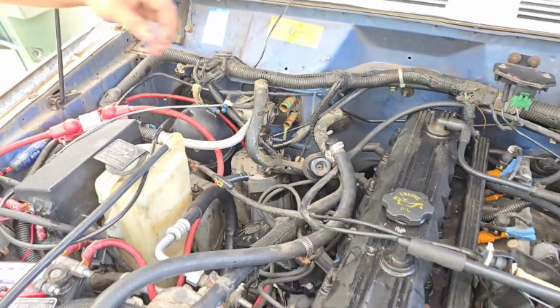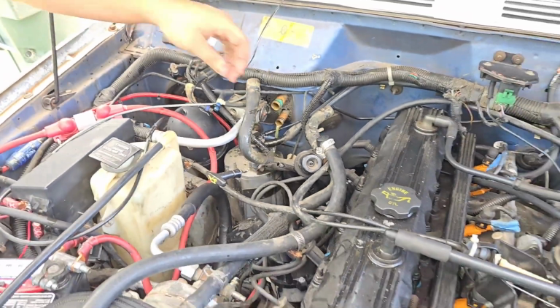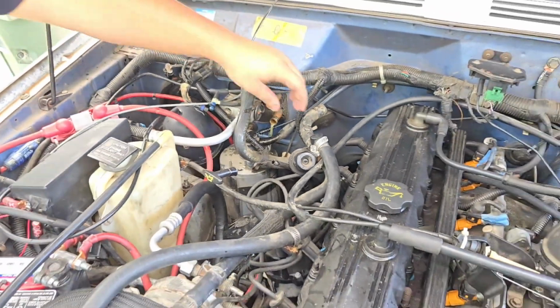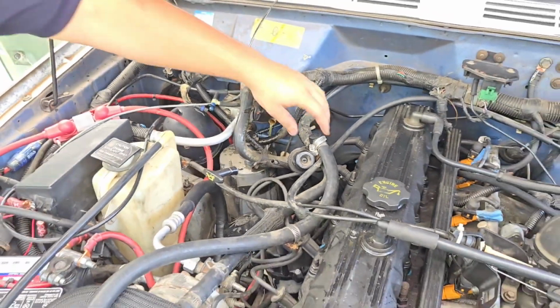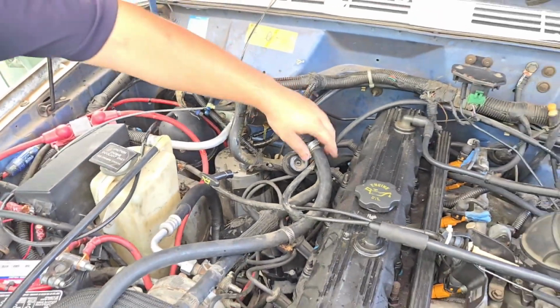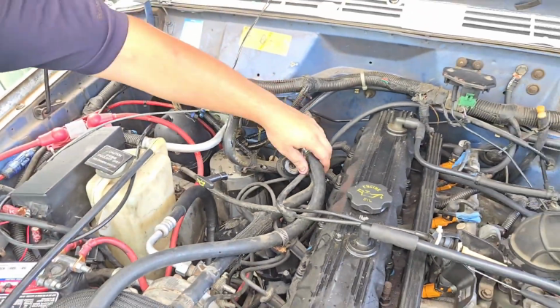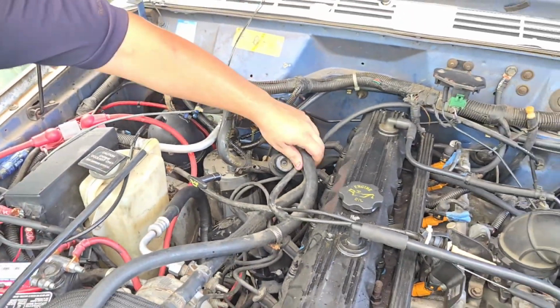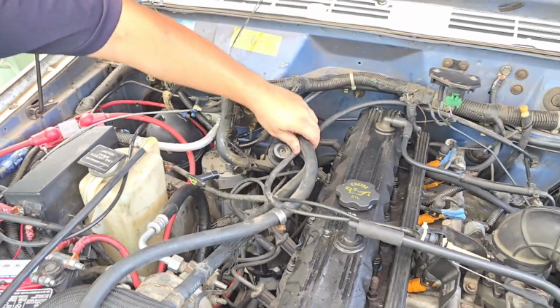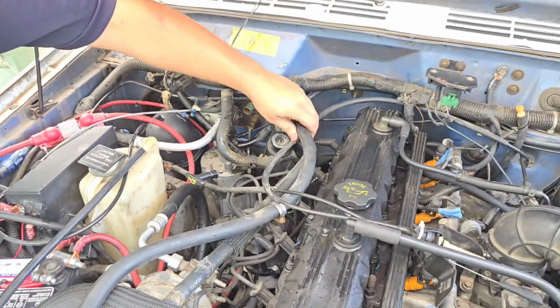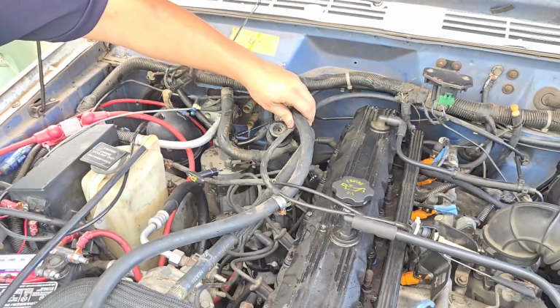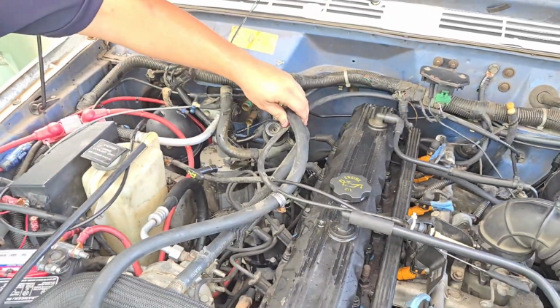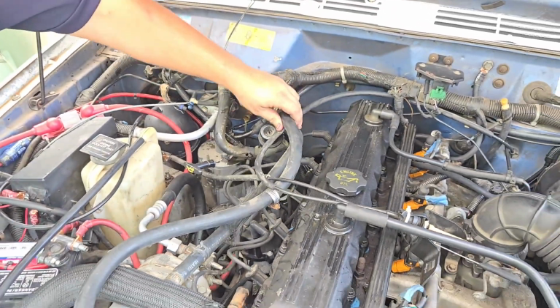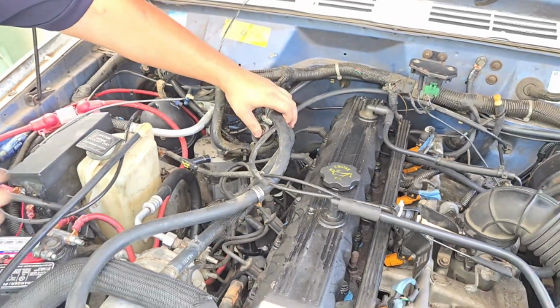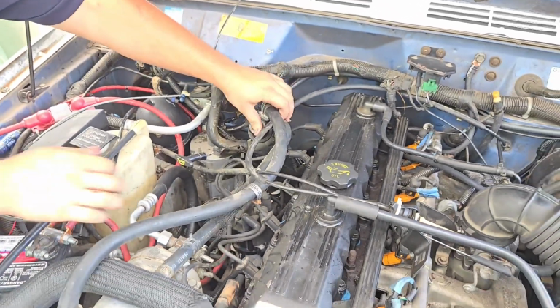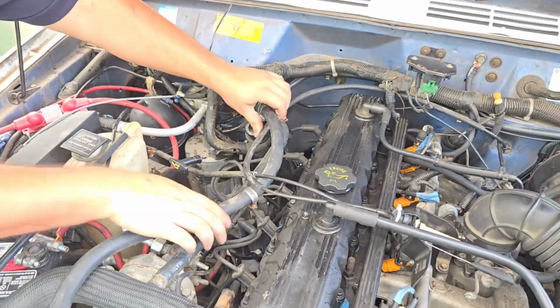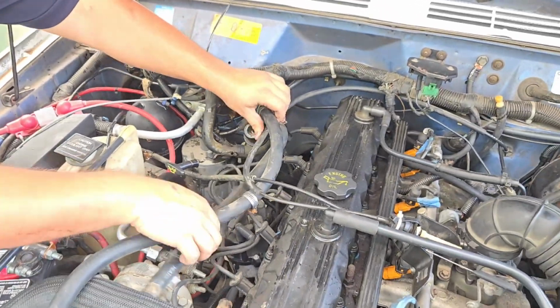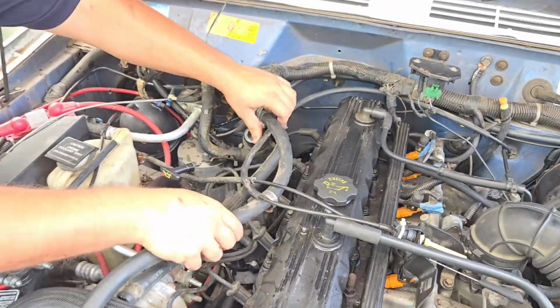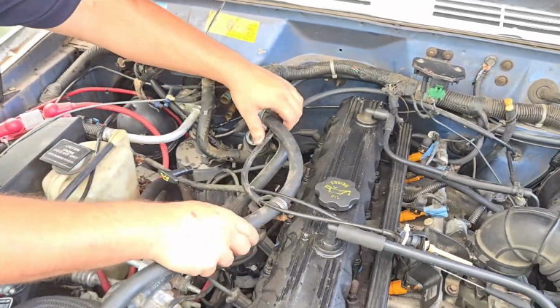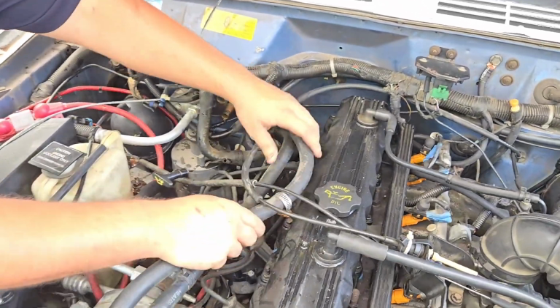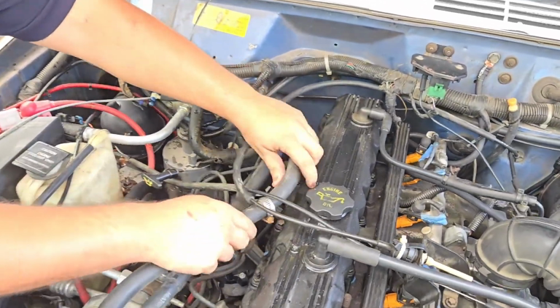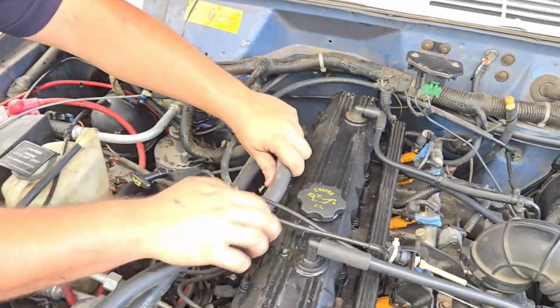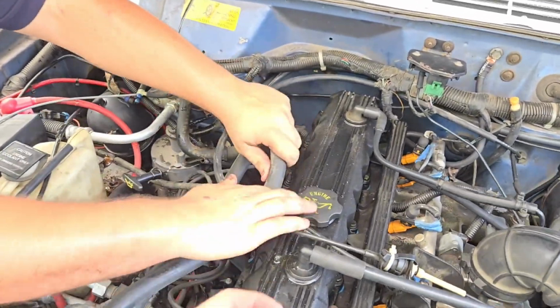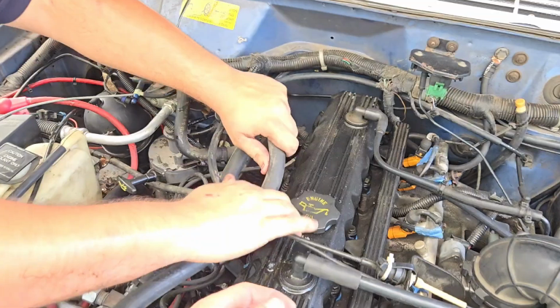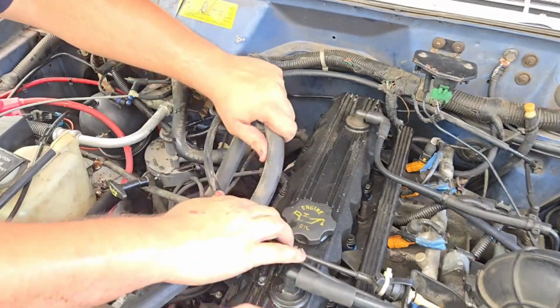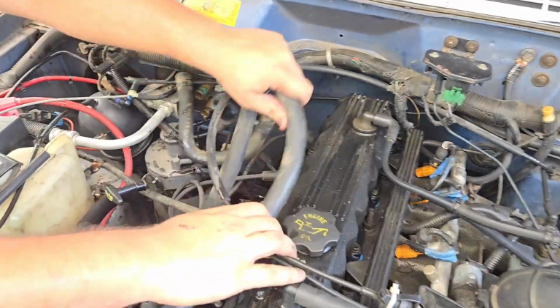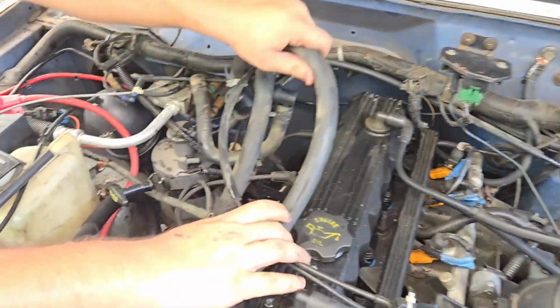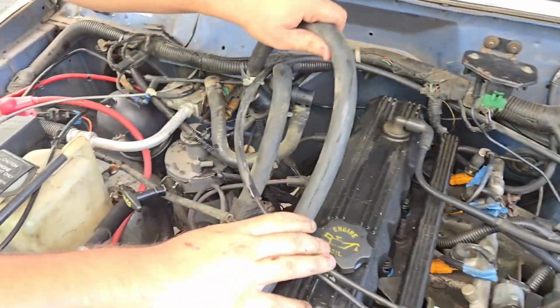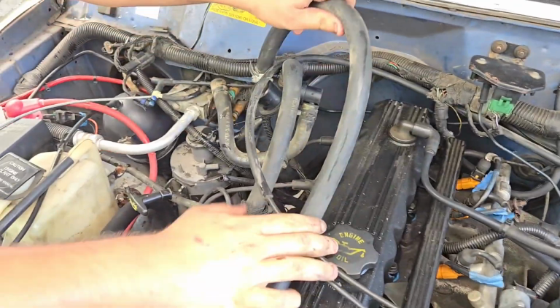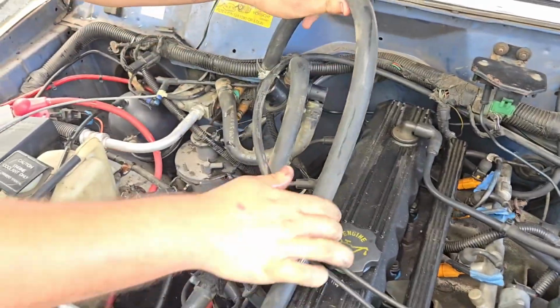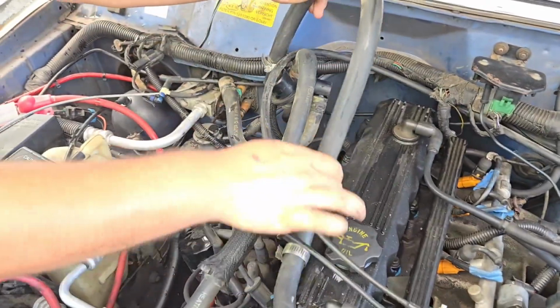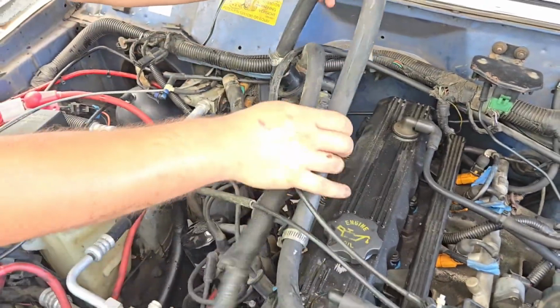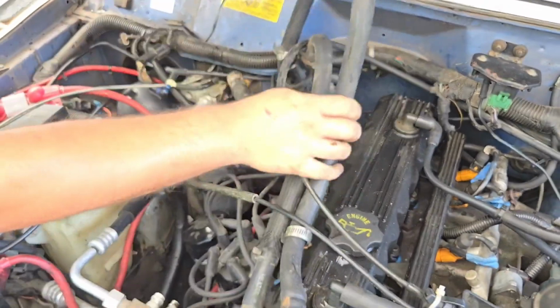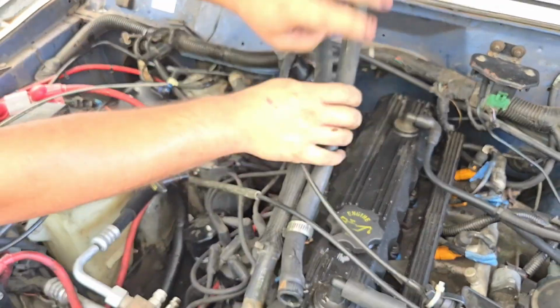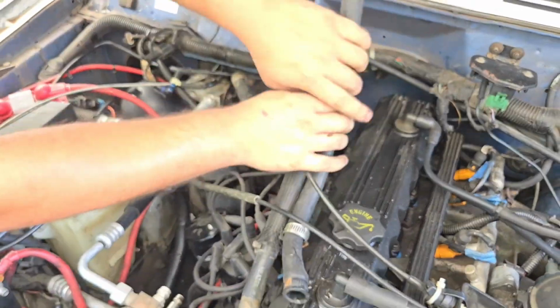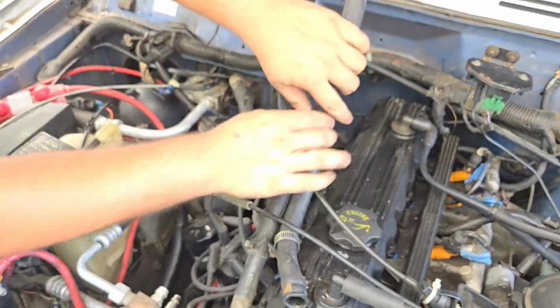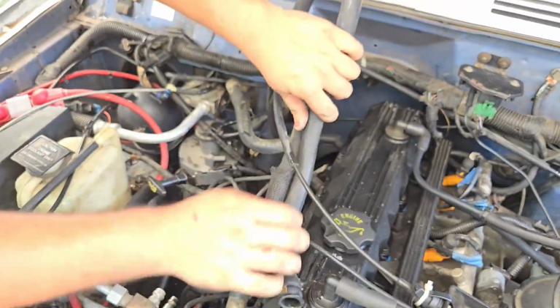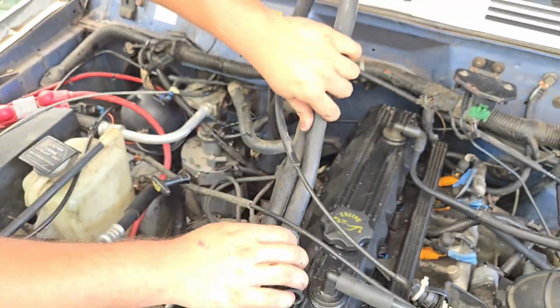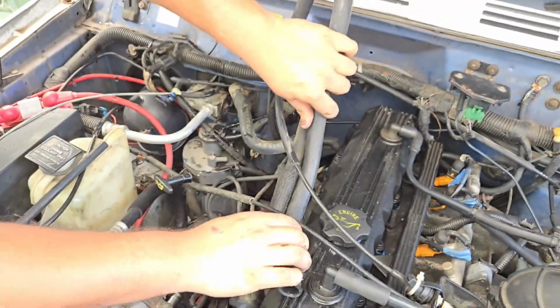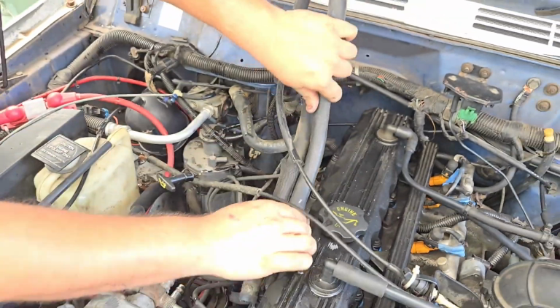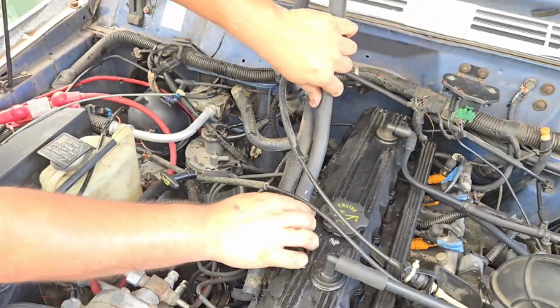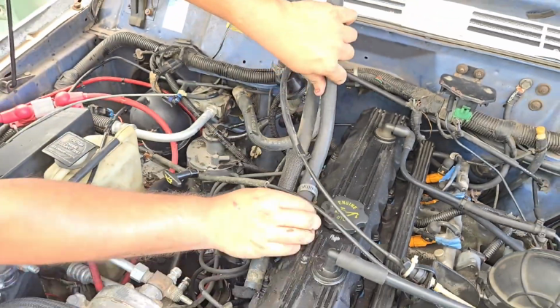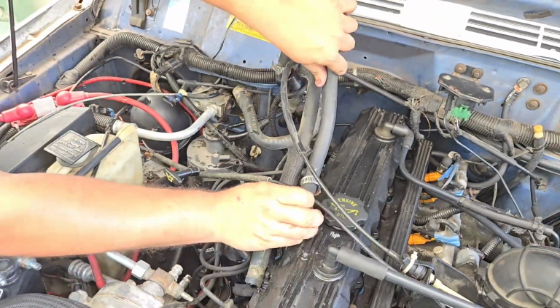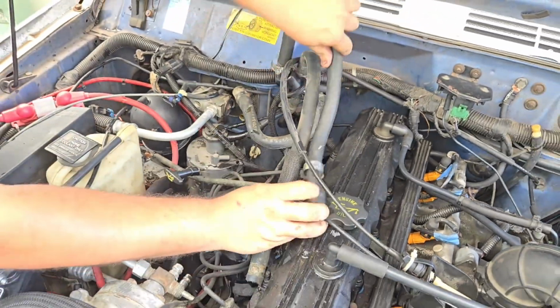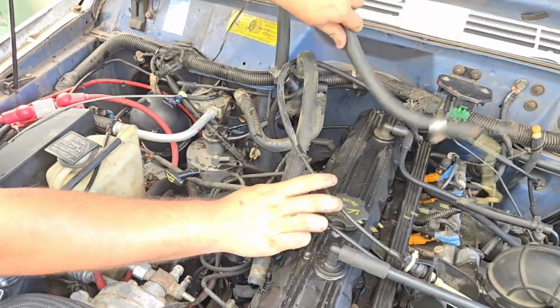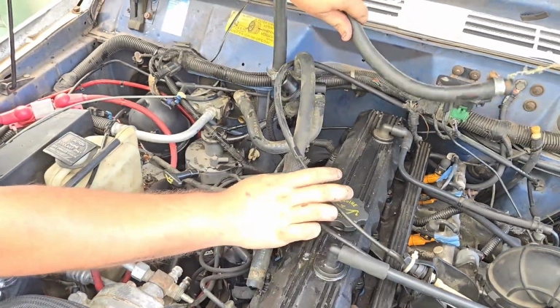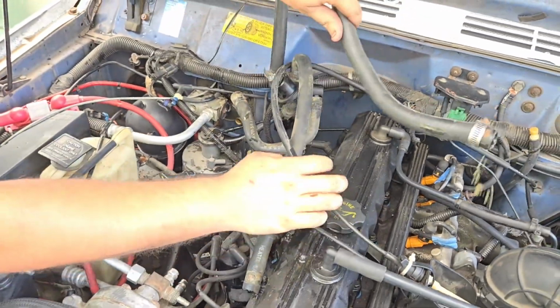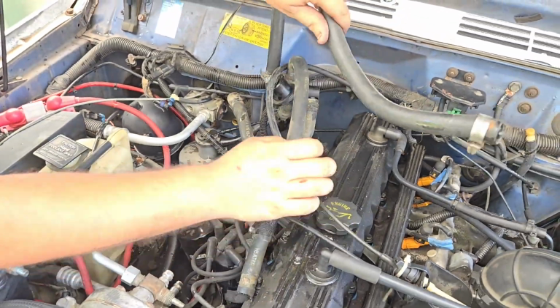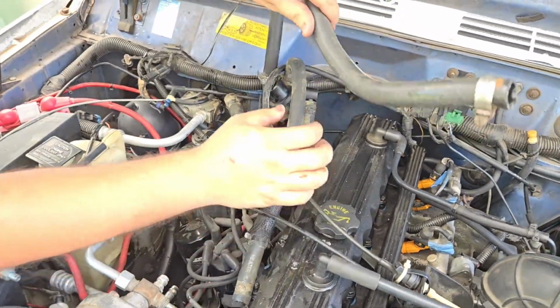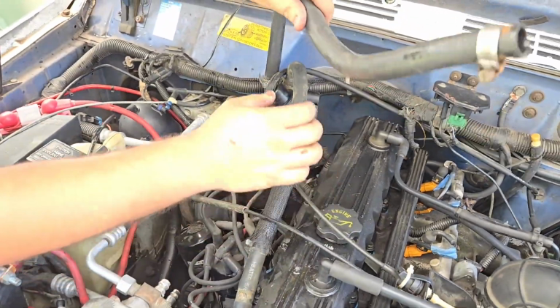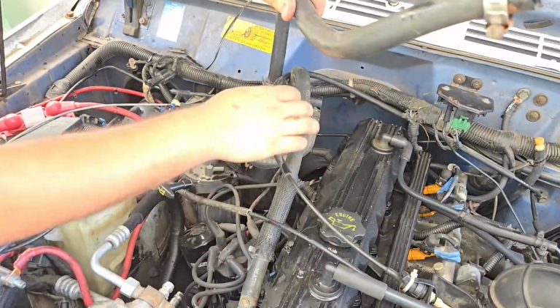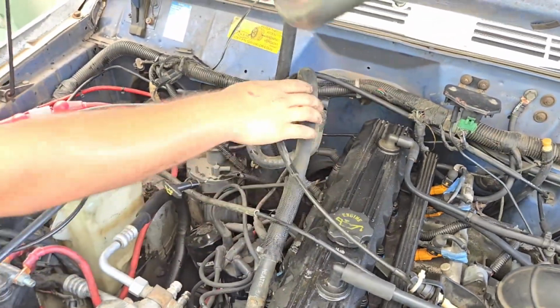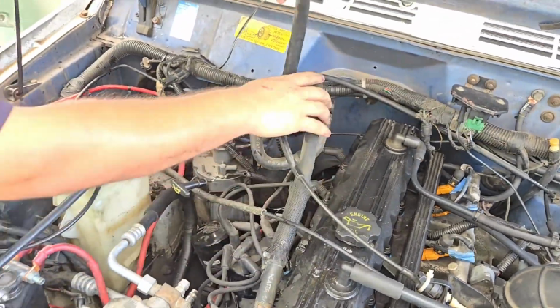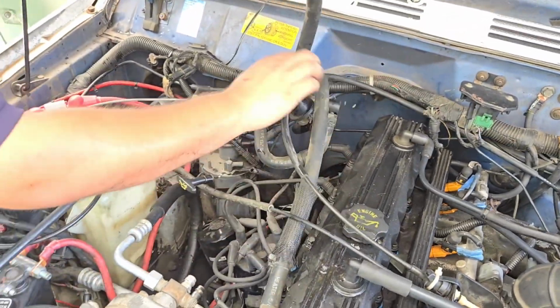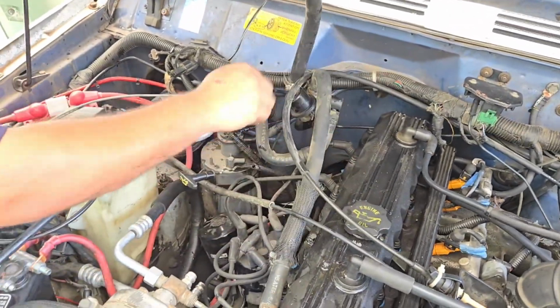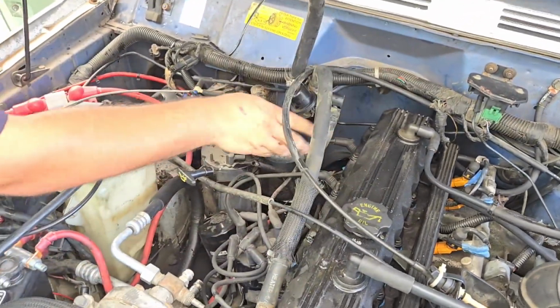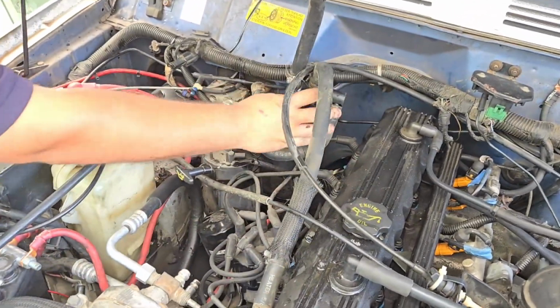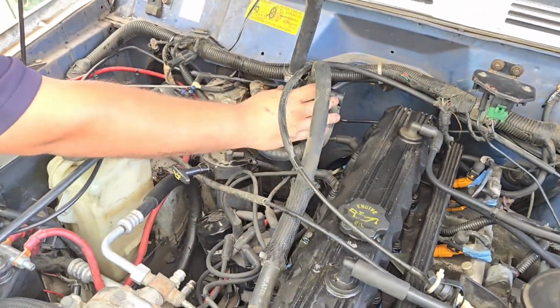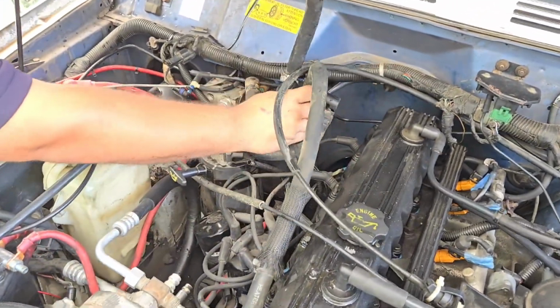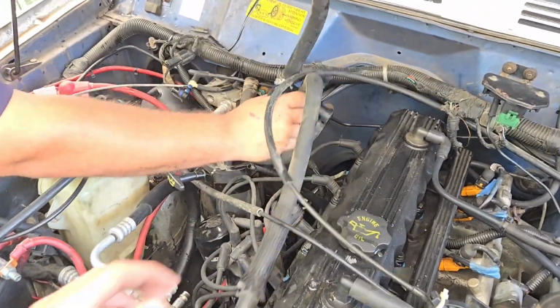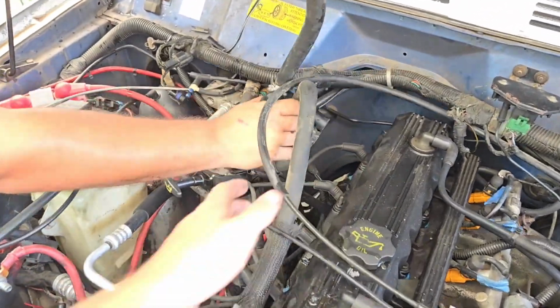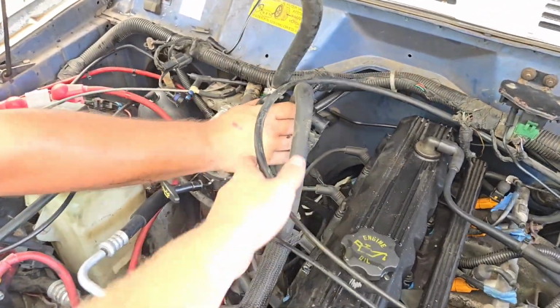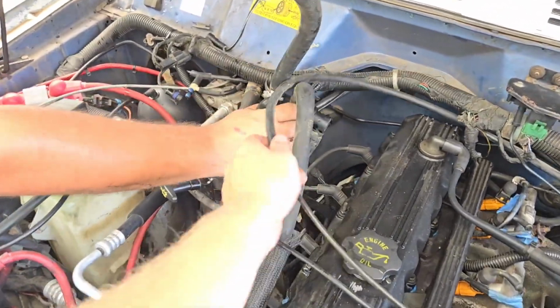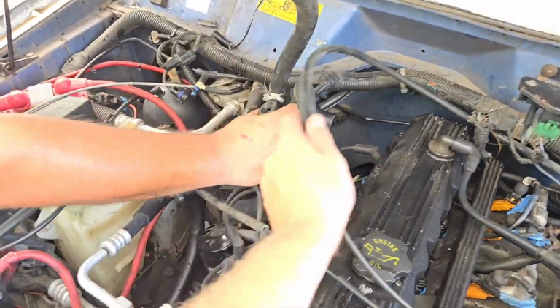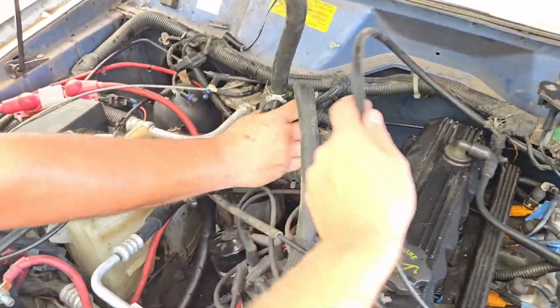Rip it out of there. Is it wrapped around the throttle? That's nice. Getting coolant everywhere.